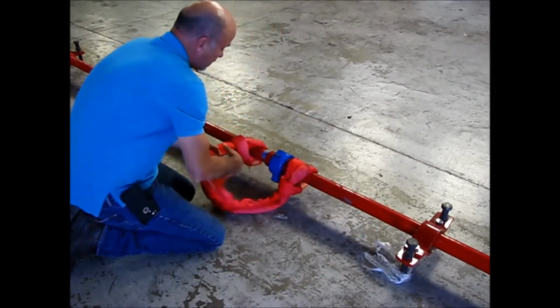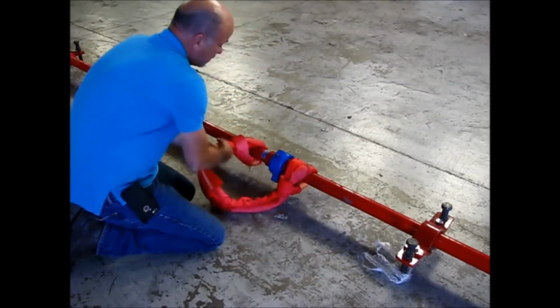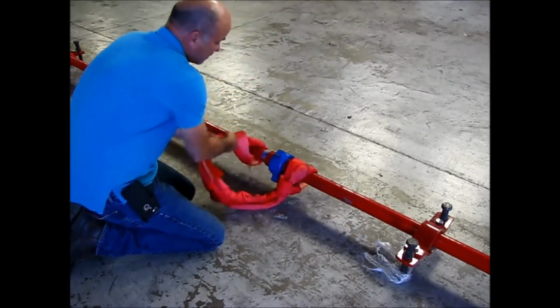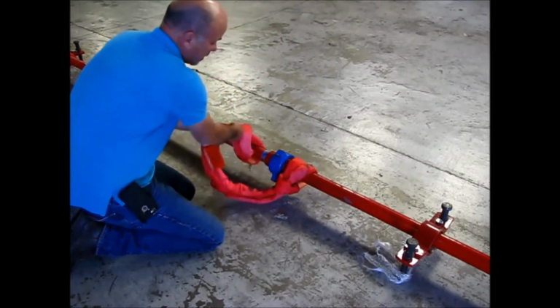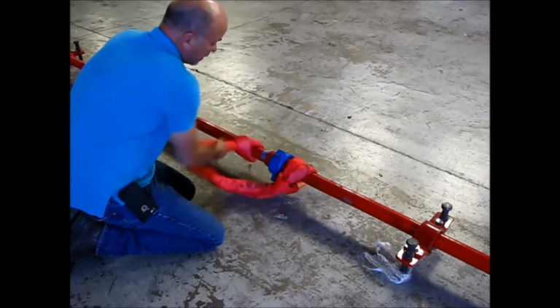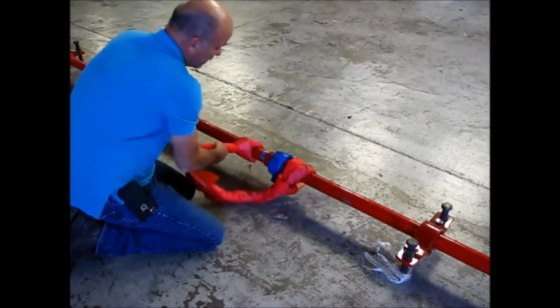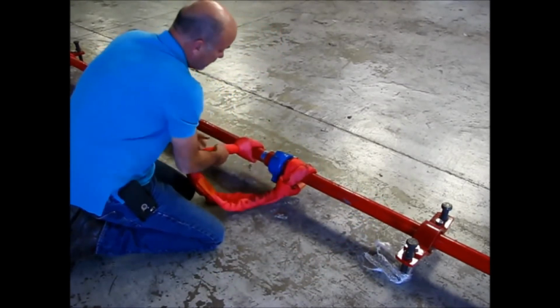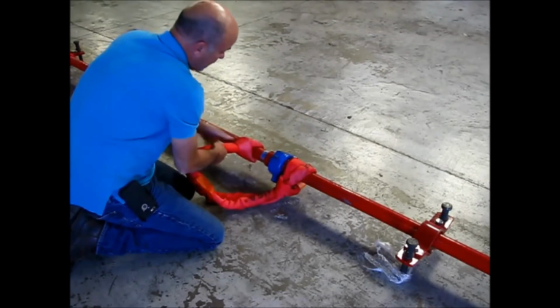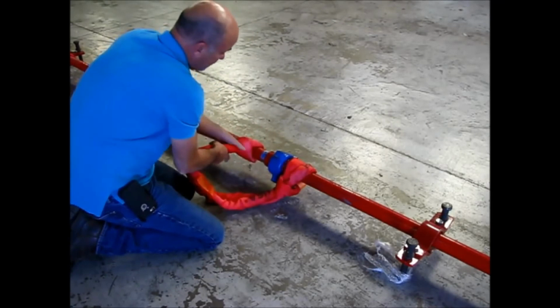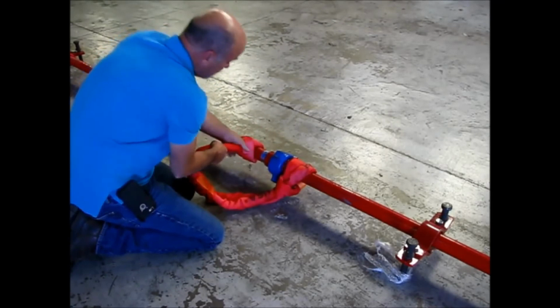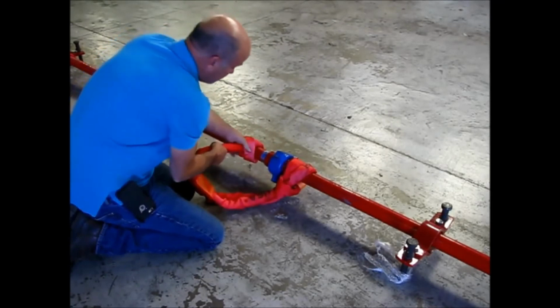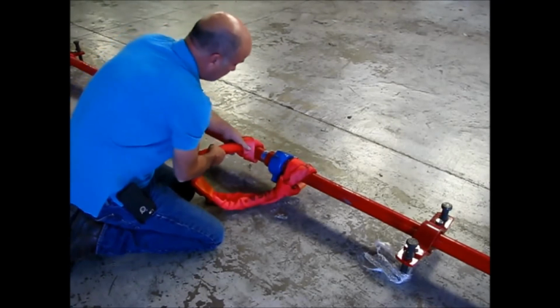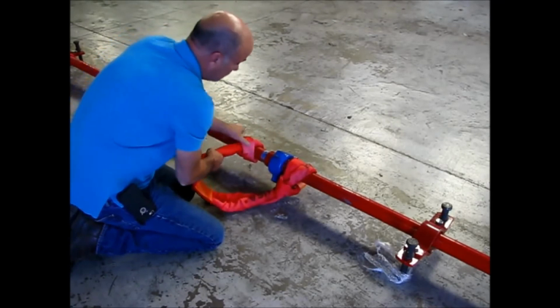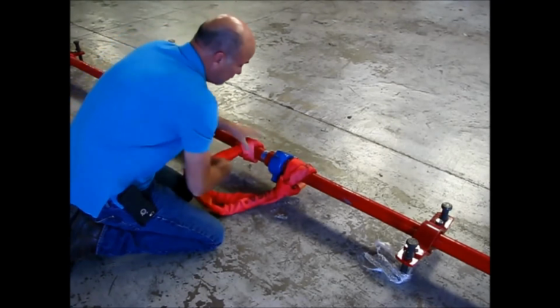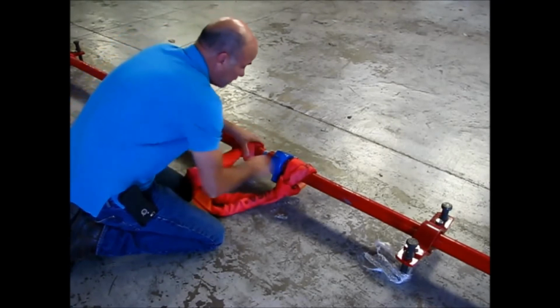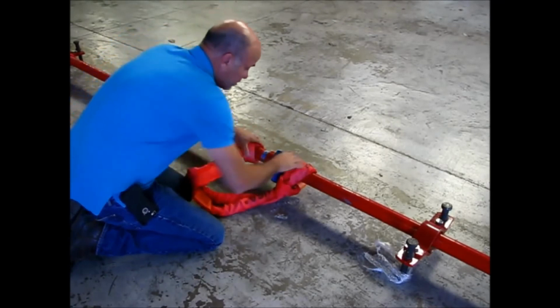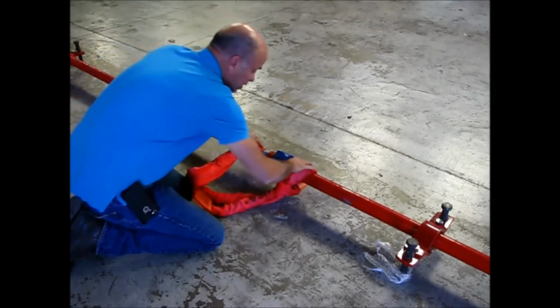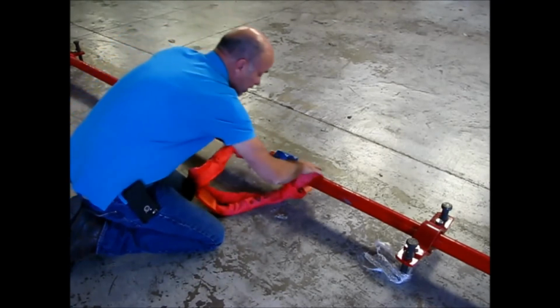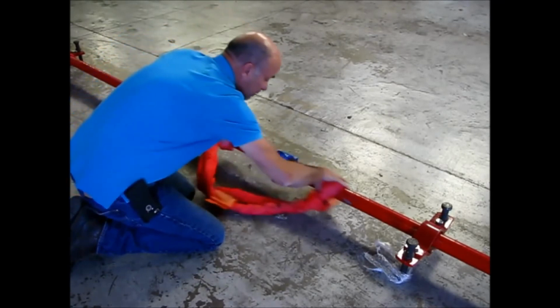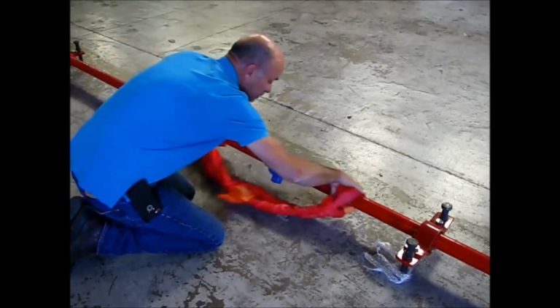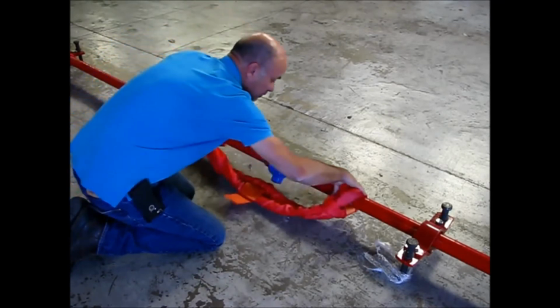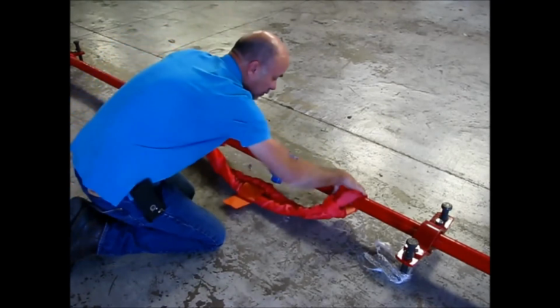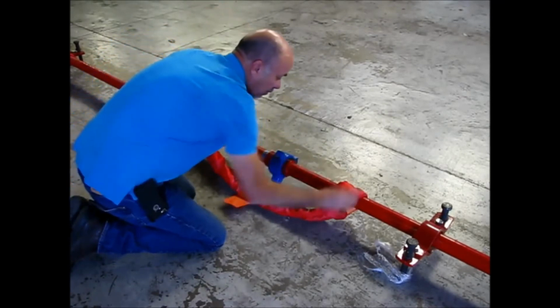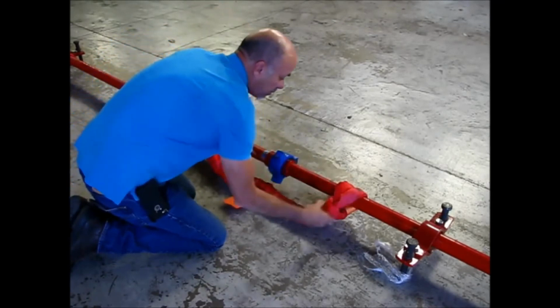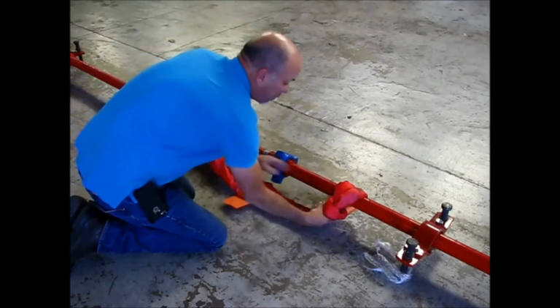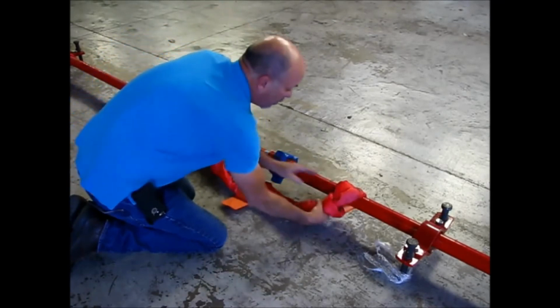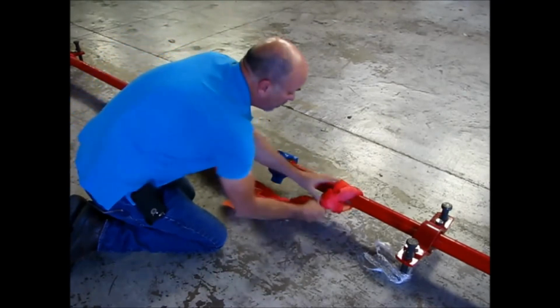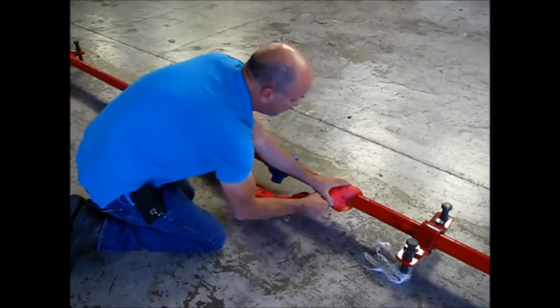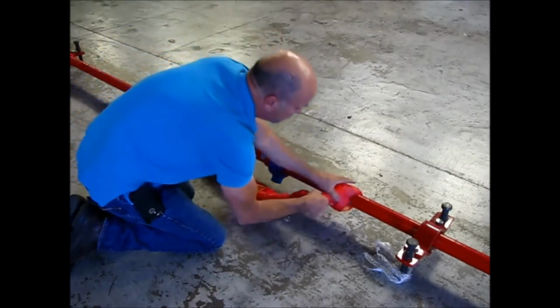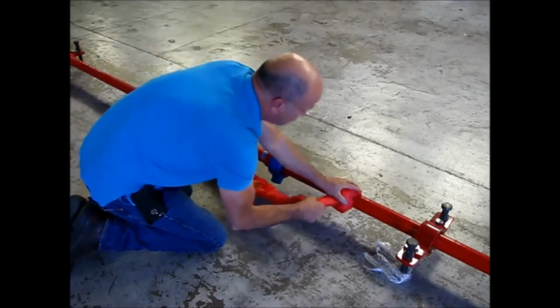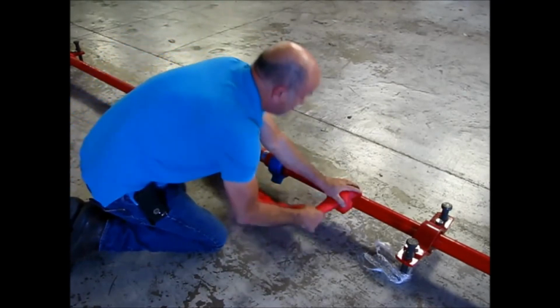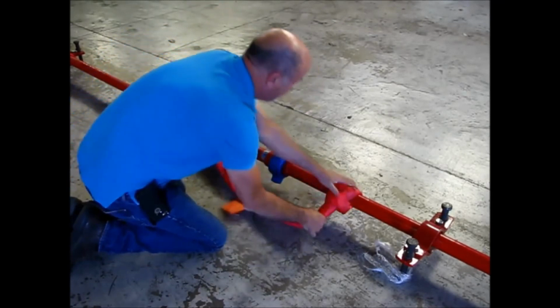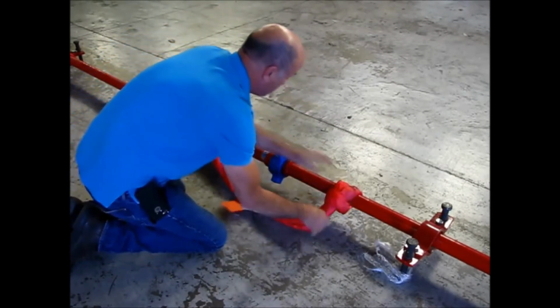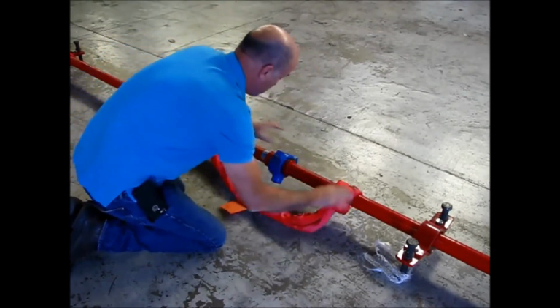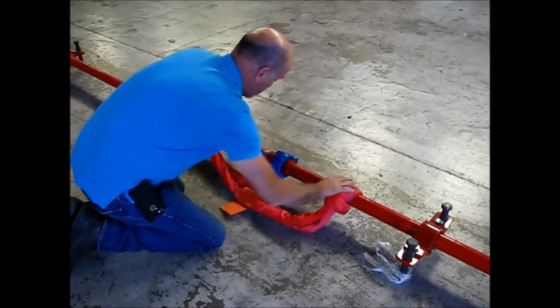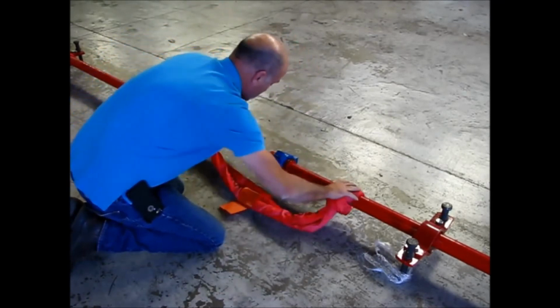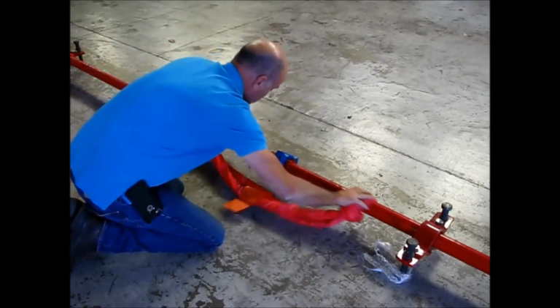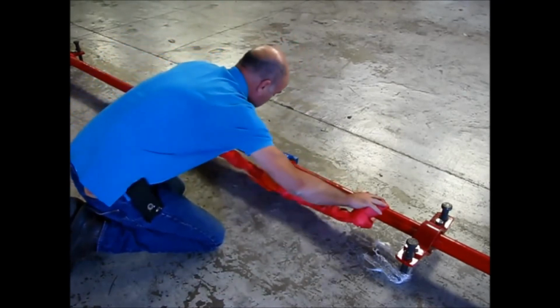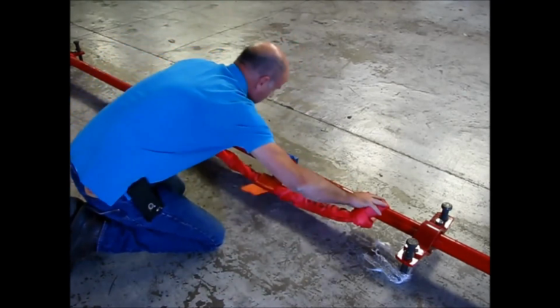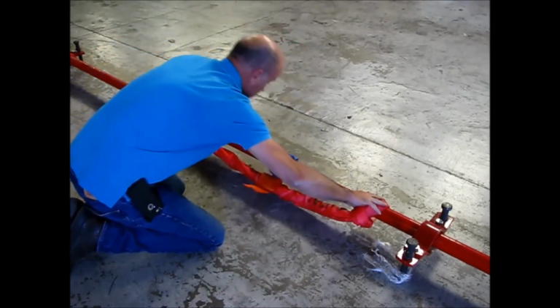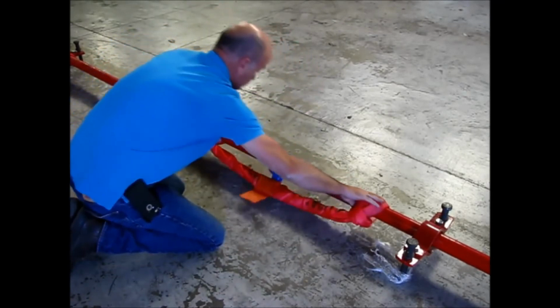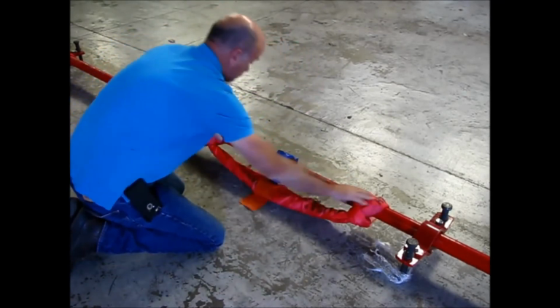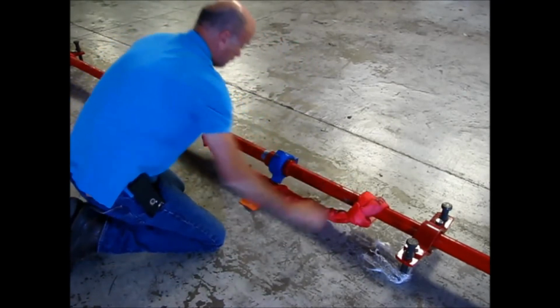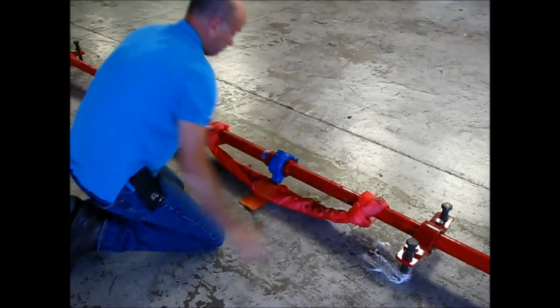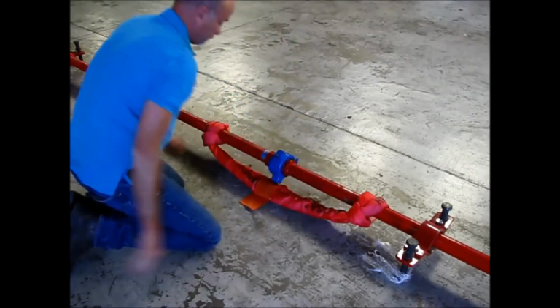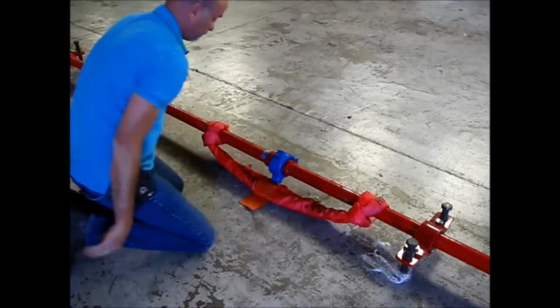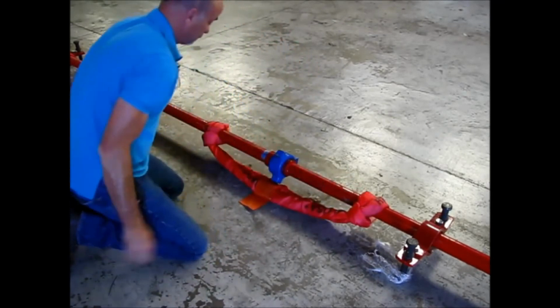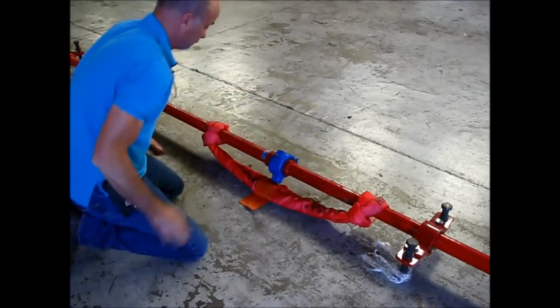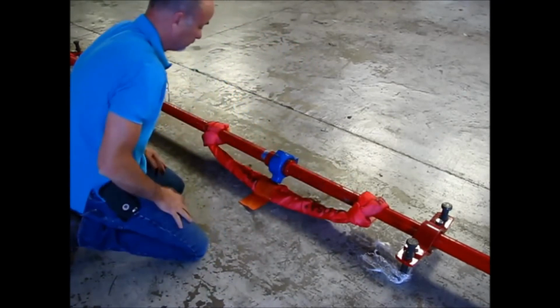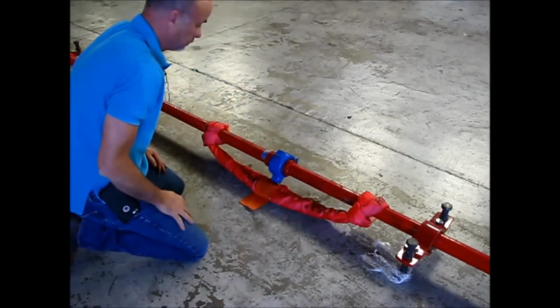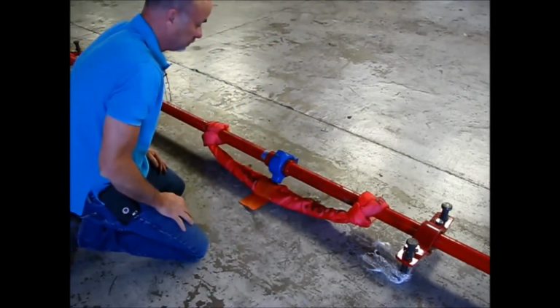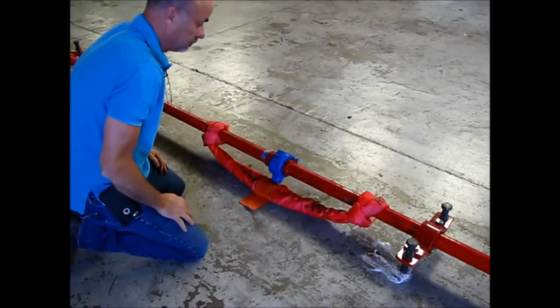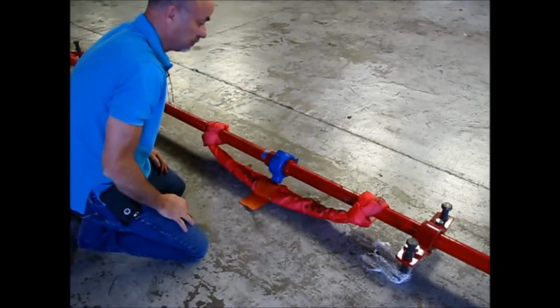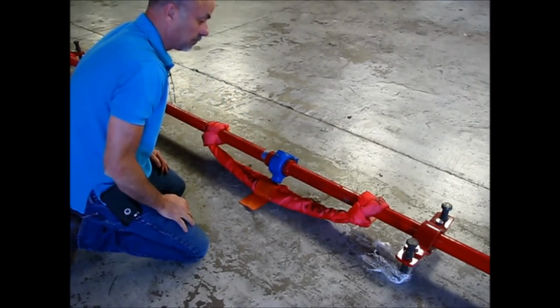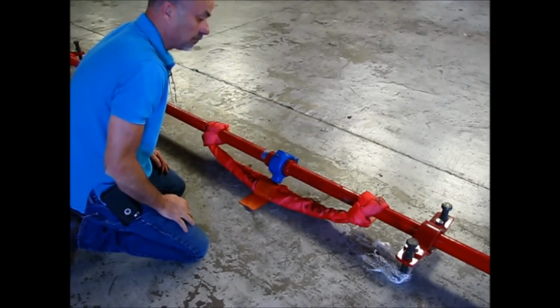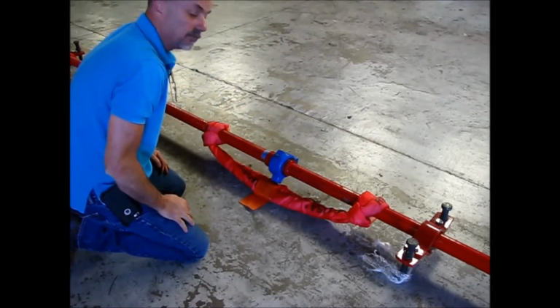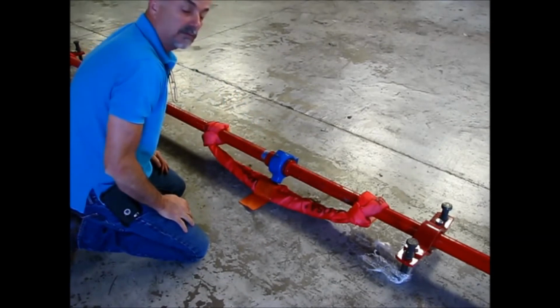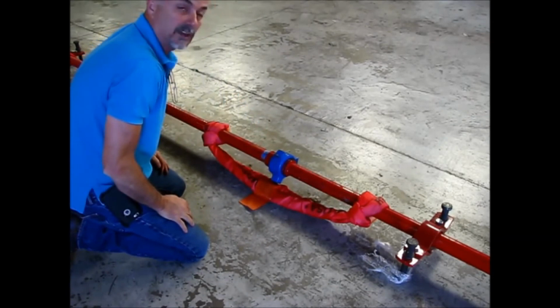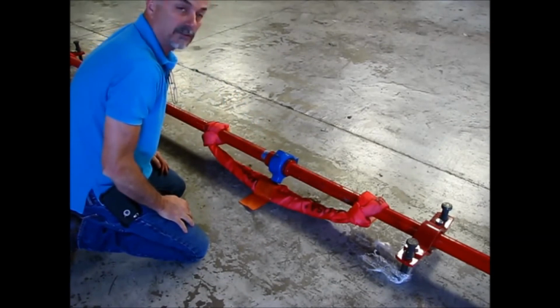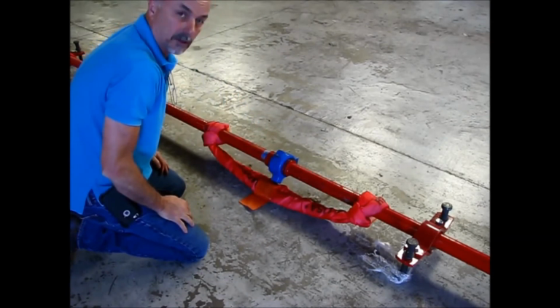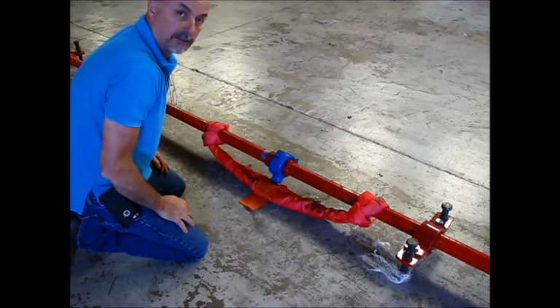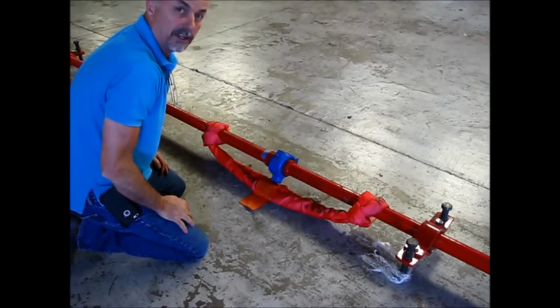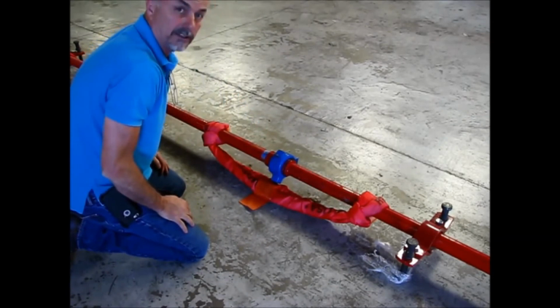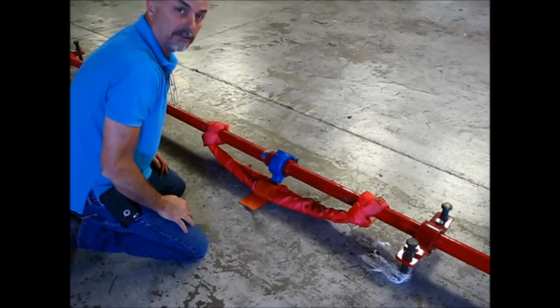Suck it in like this, cinch it up, pull it apart. That's all it takes.